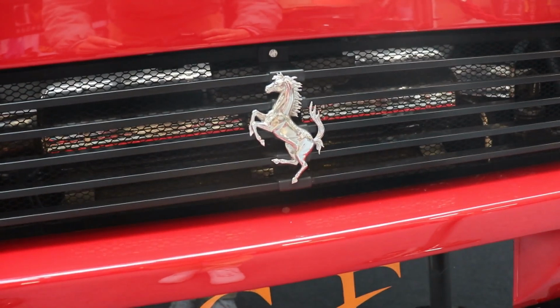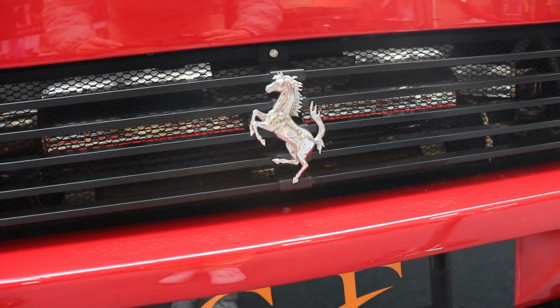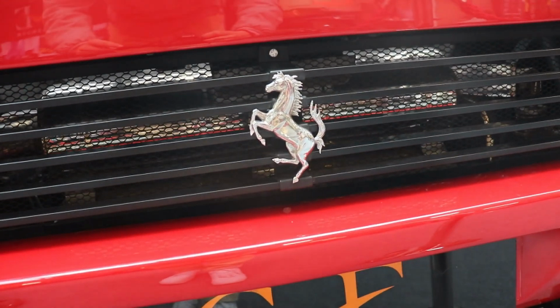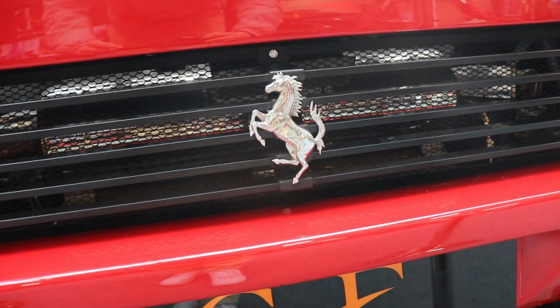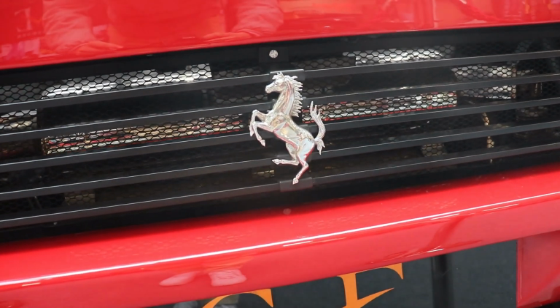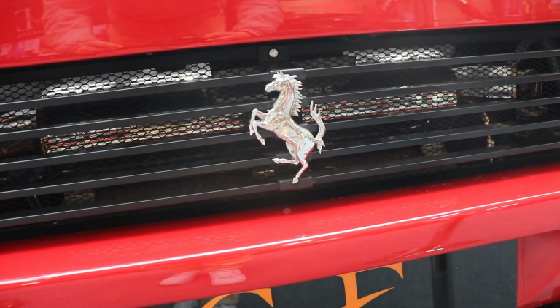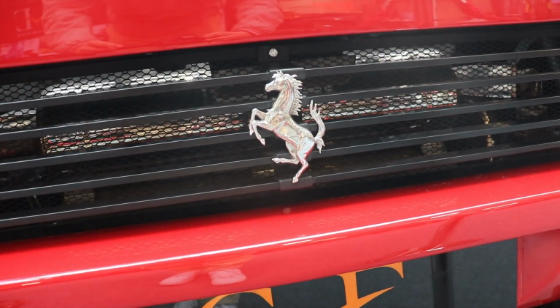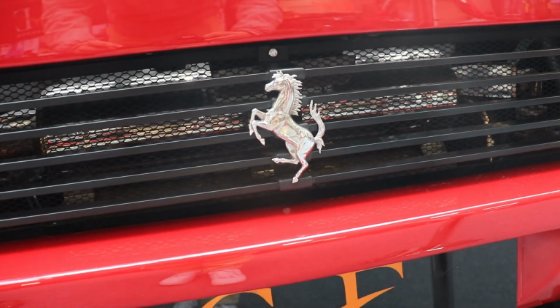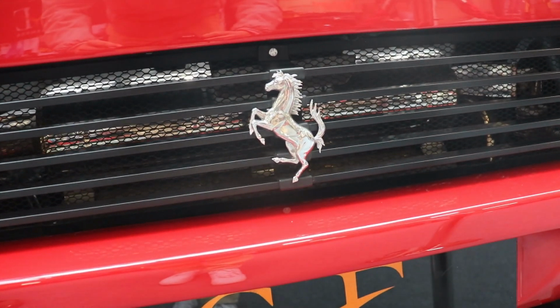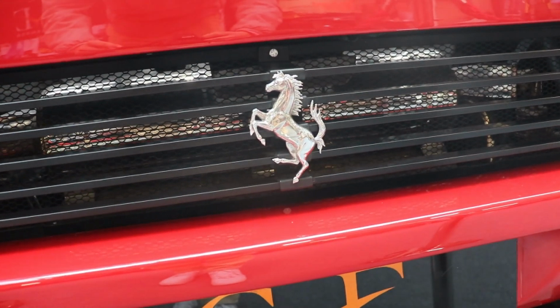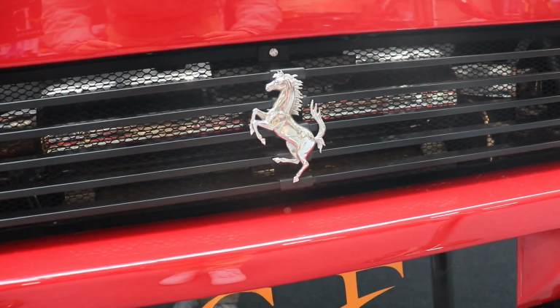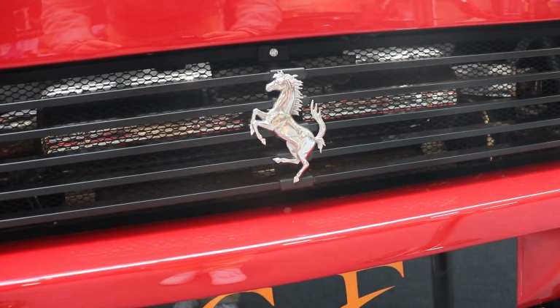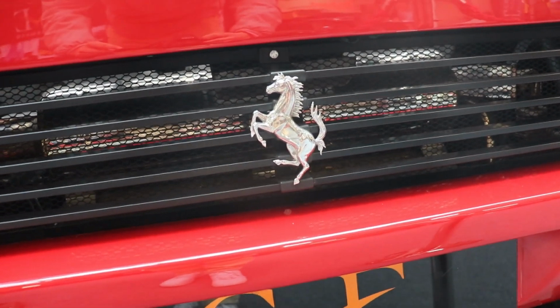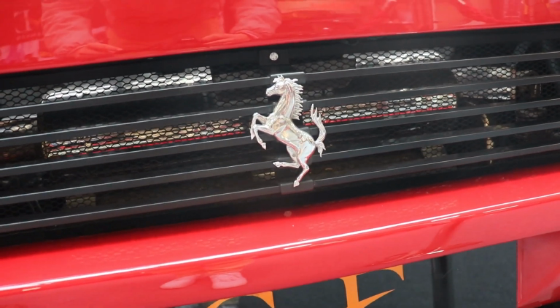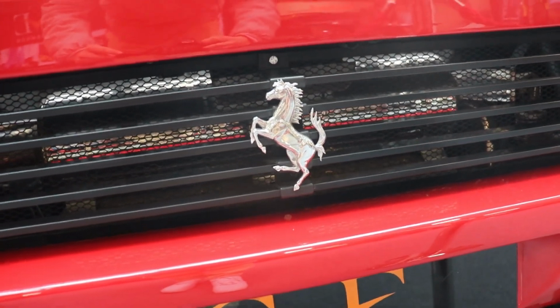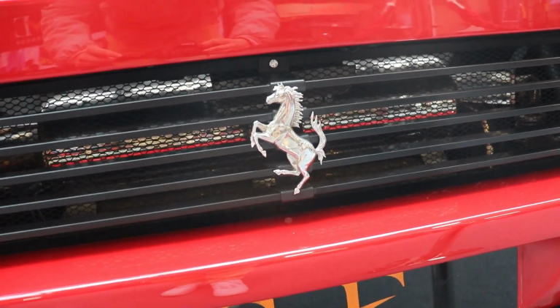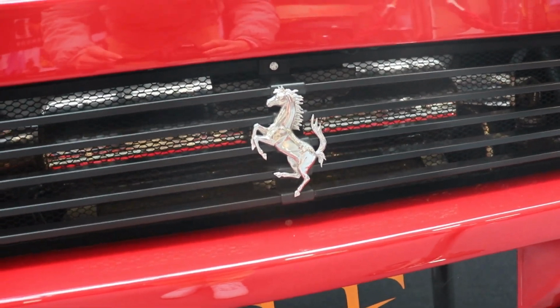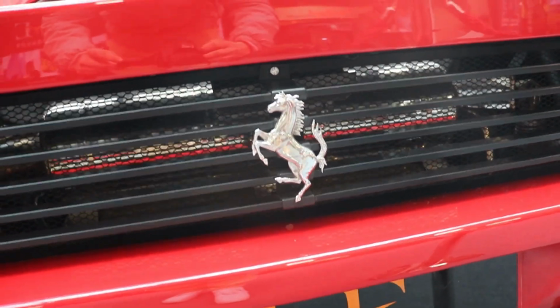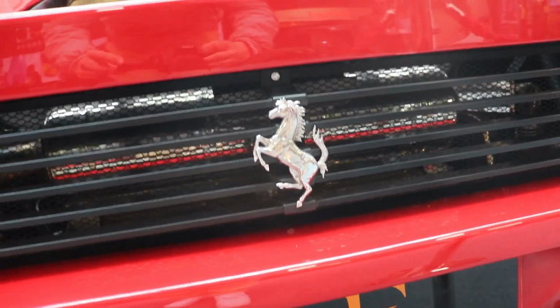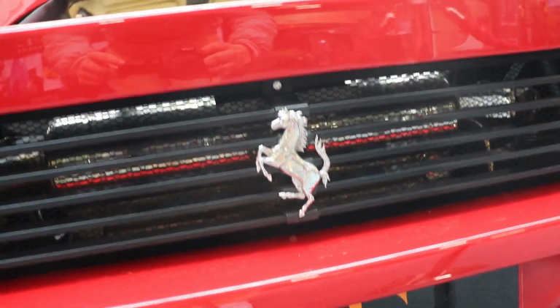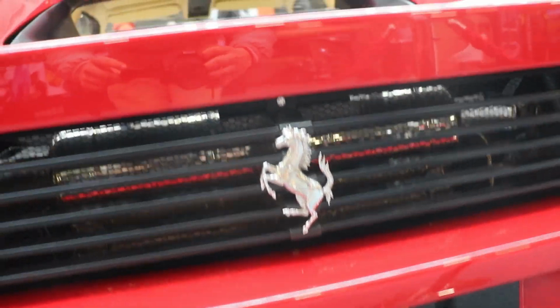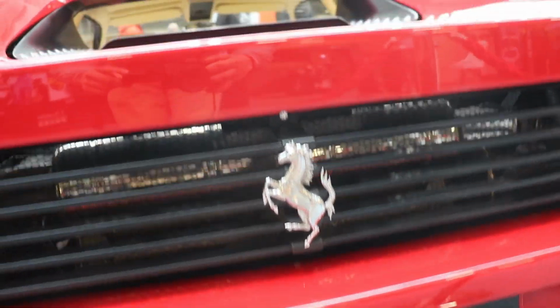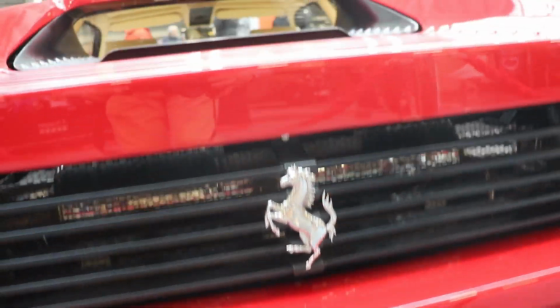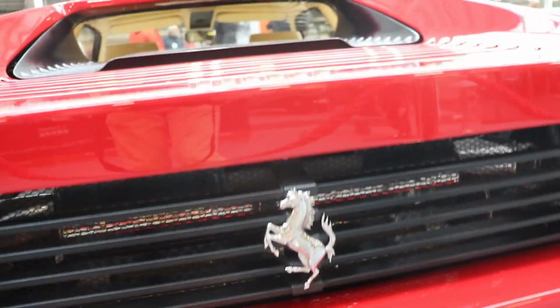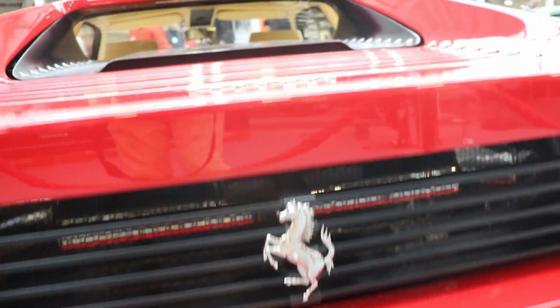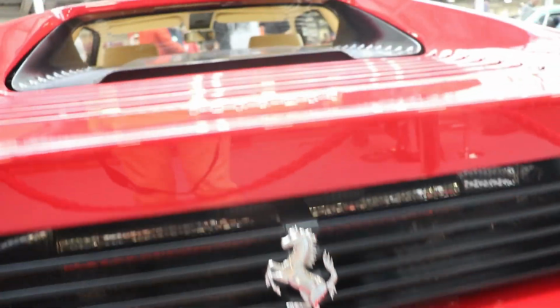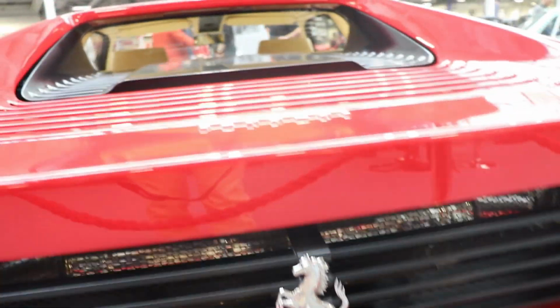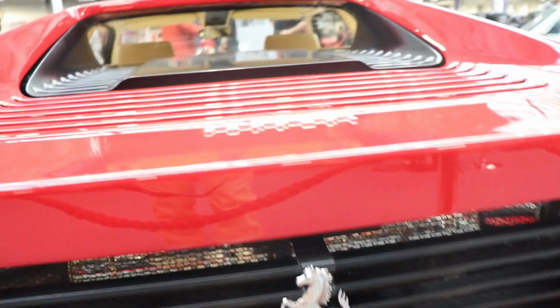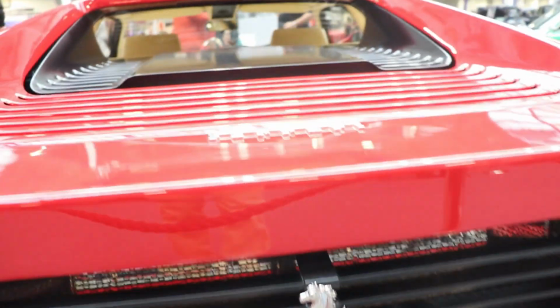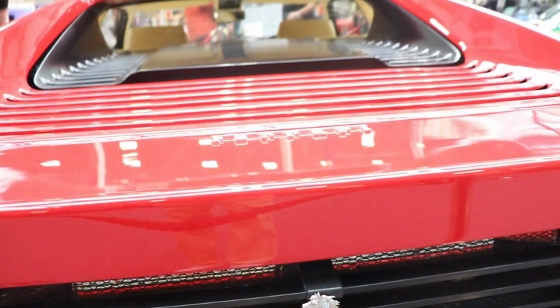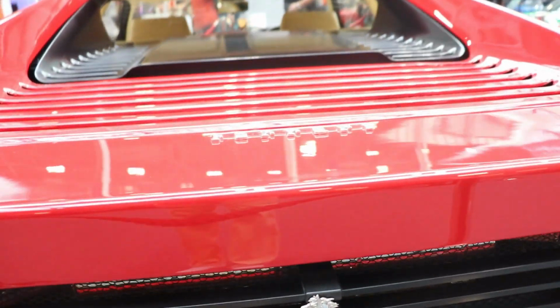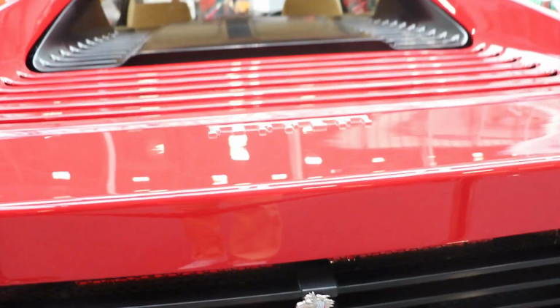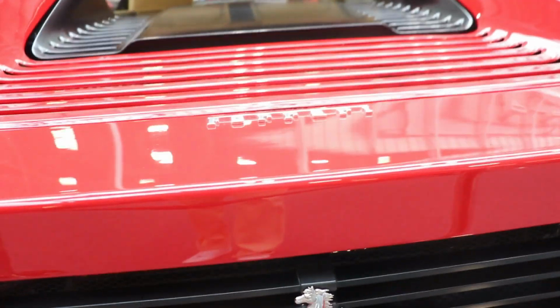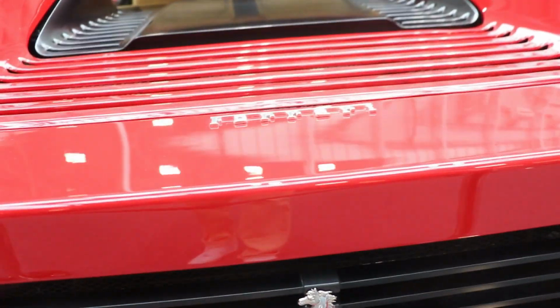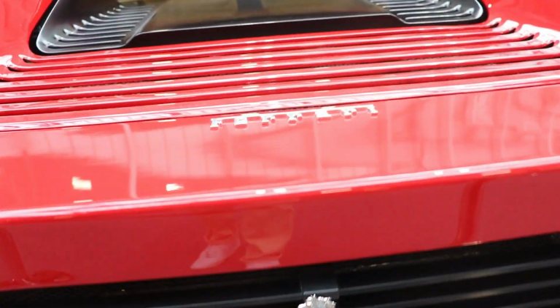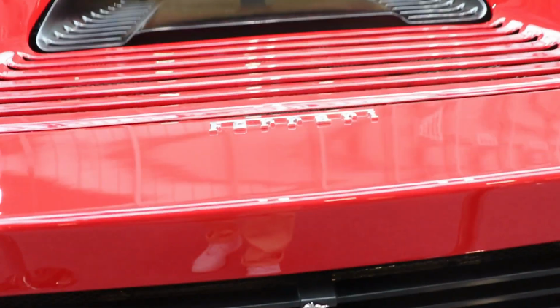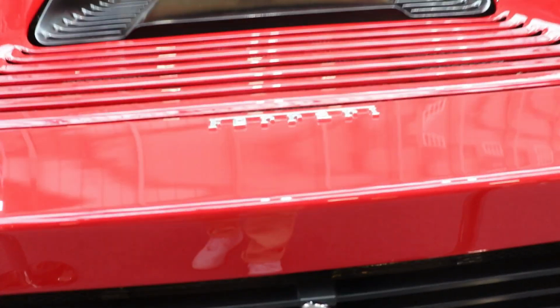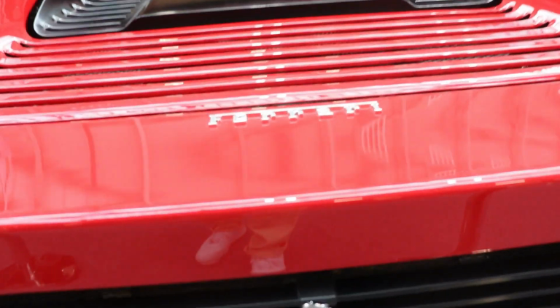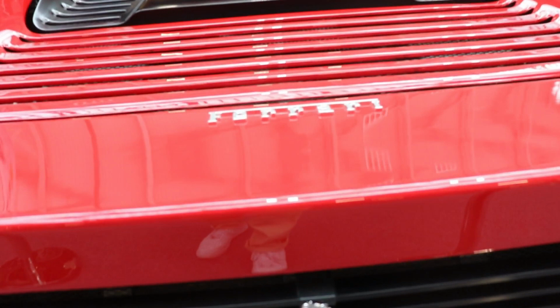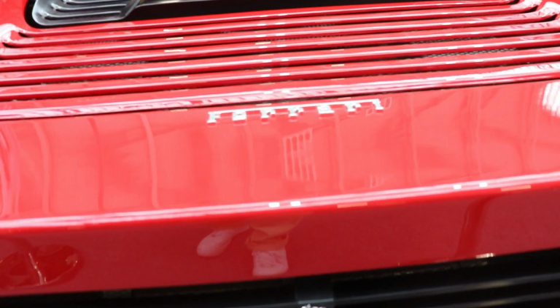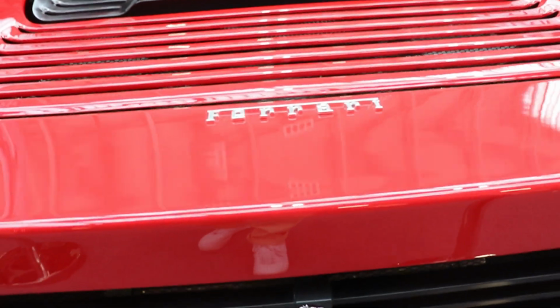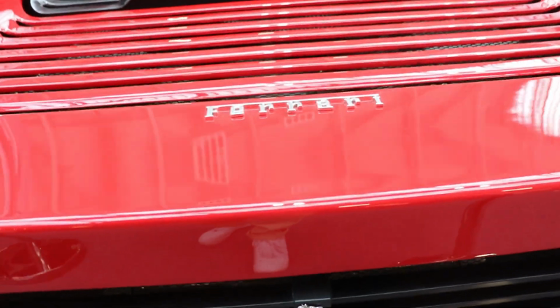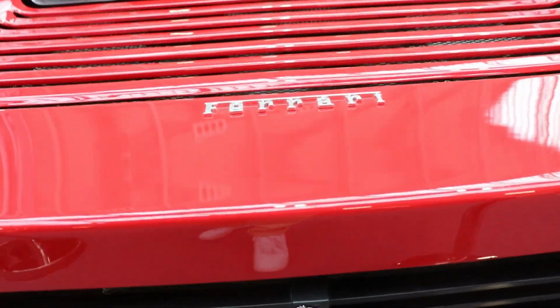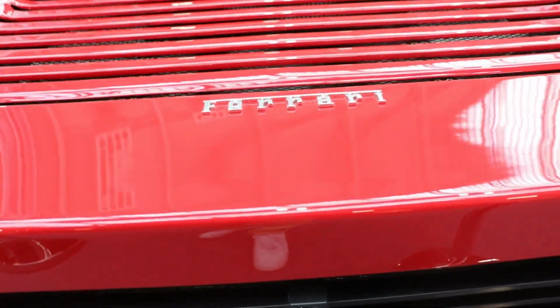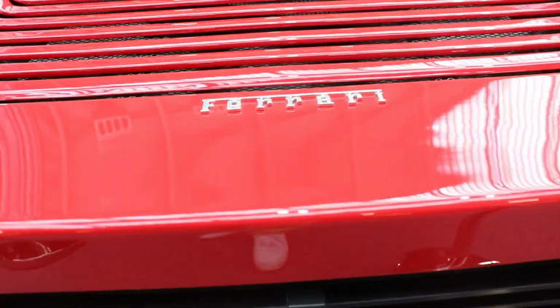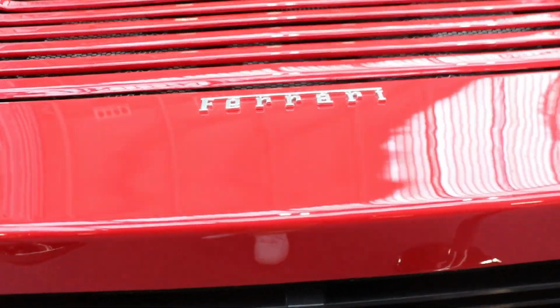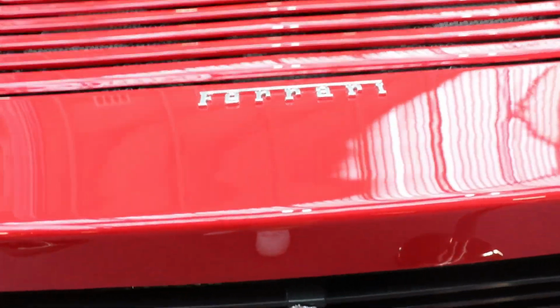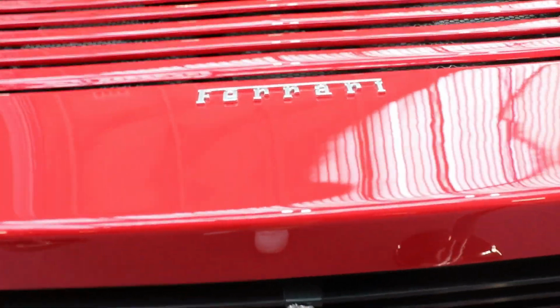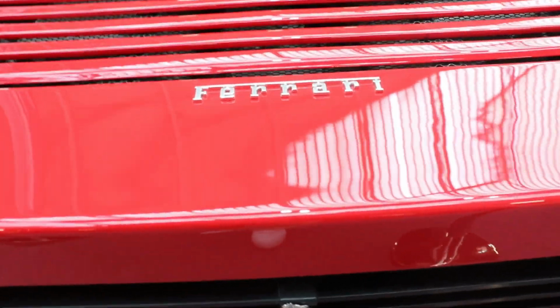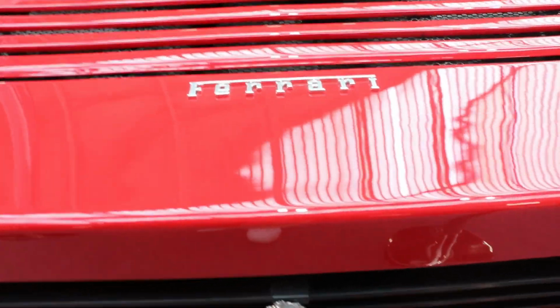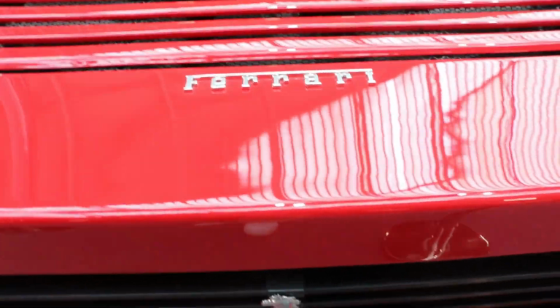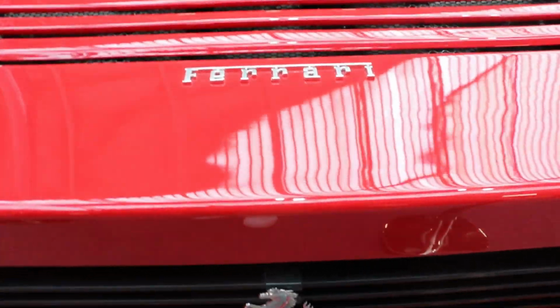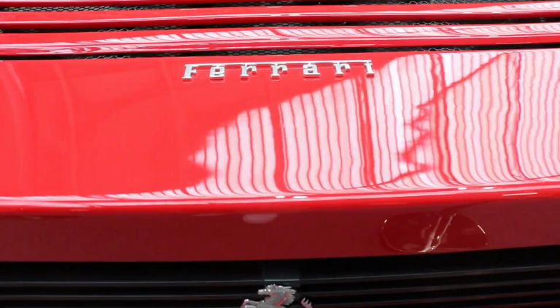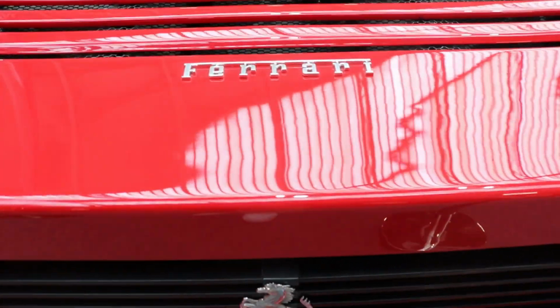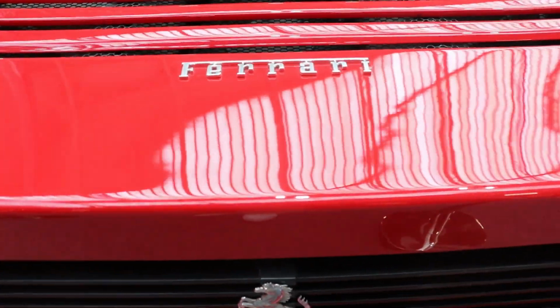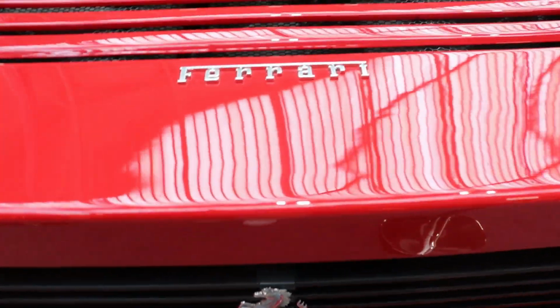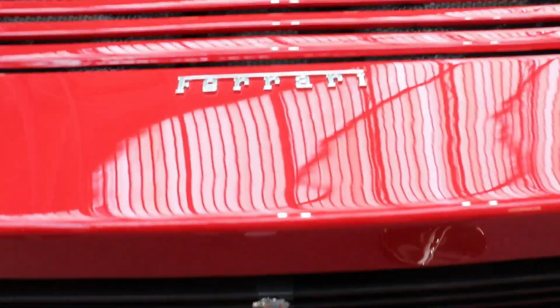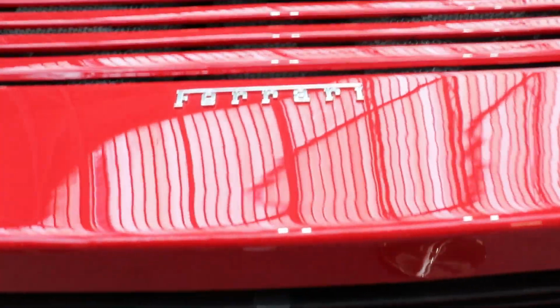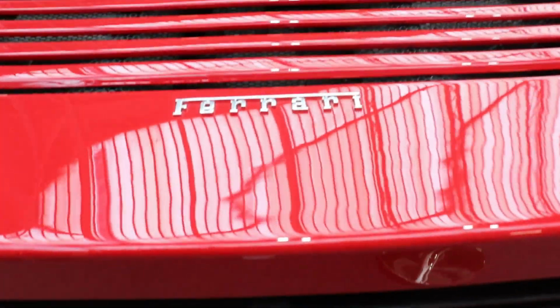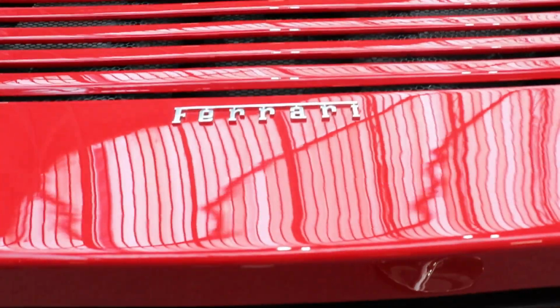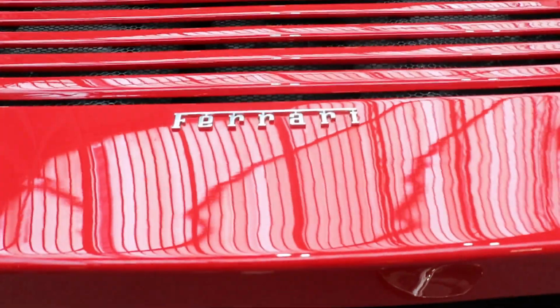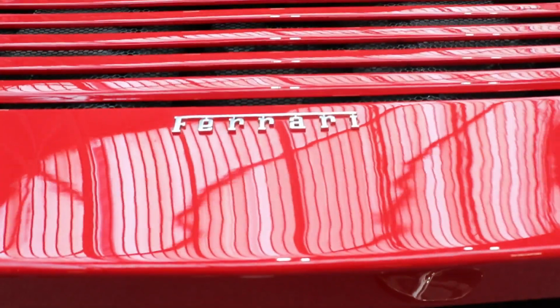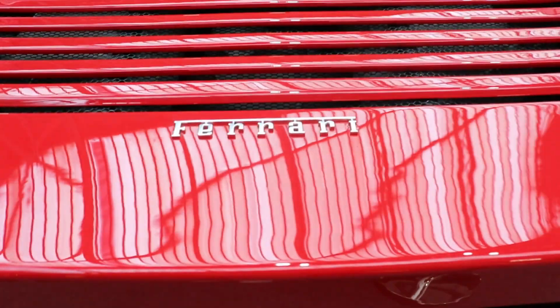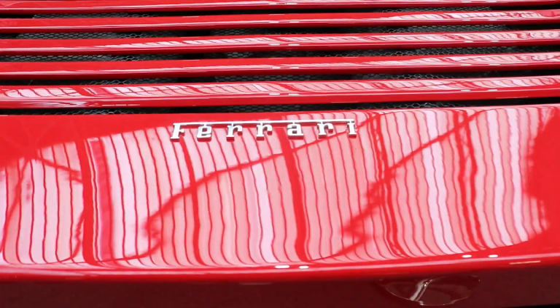The disc brakes are bigger, of course. On the front, 315 mm; on the back, 310 mm.